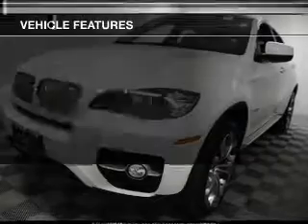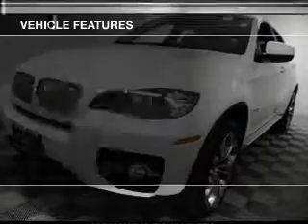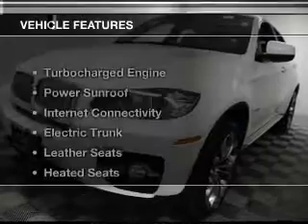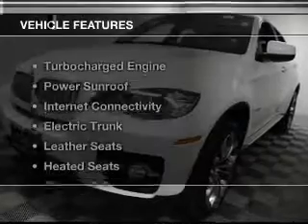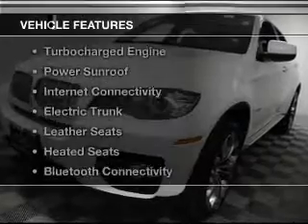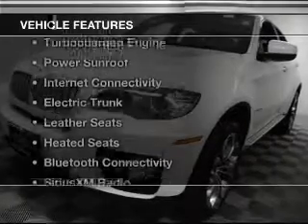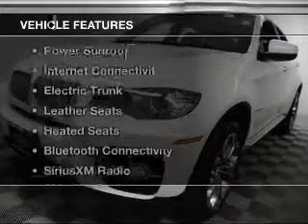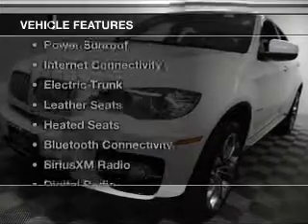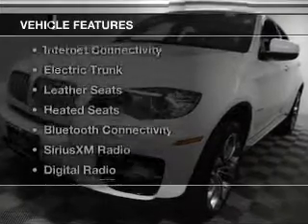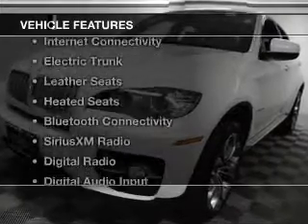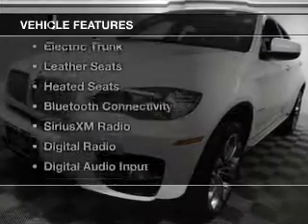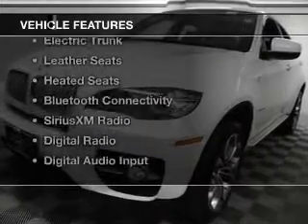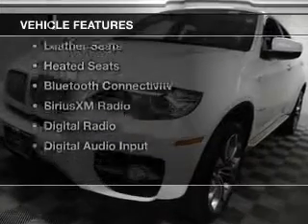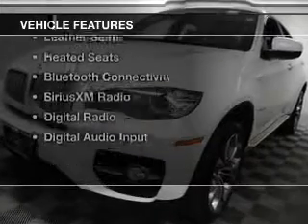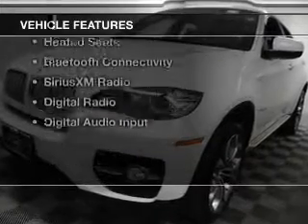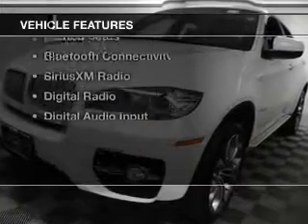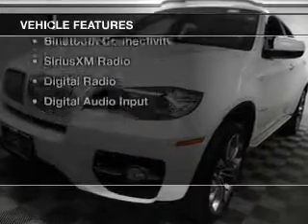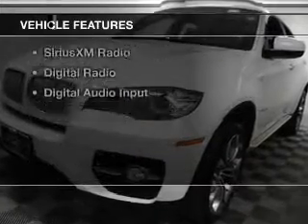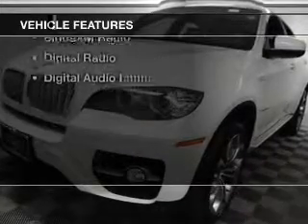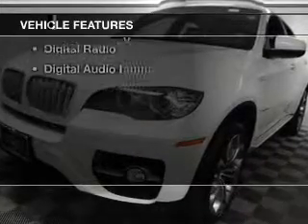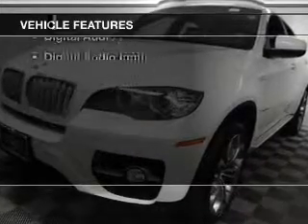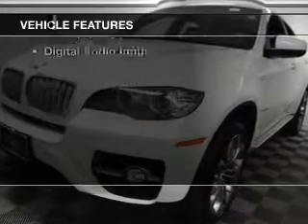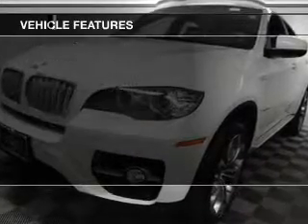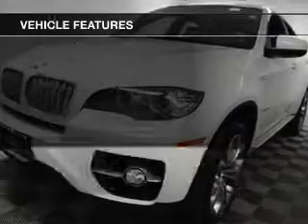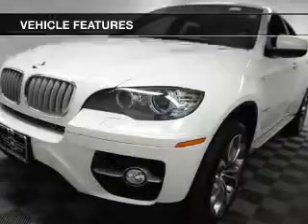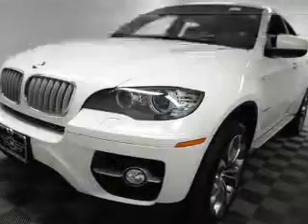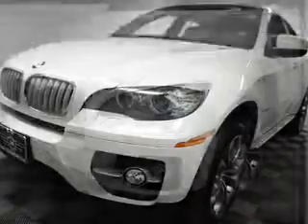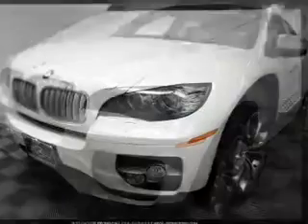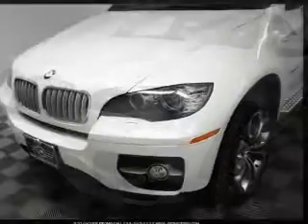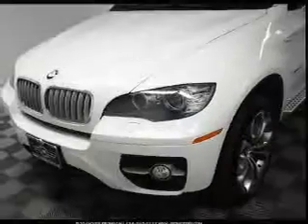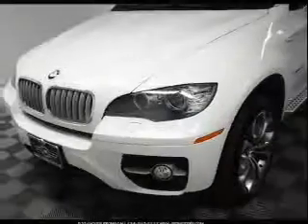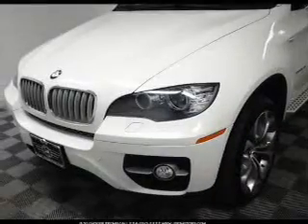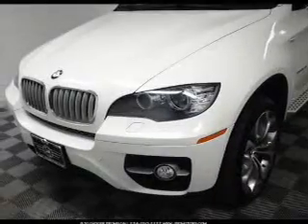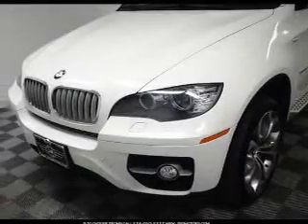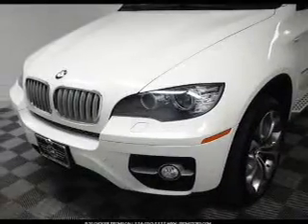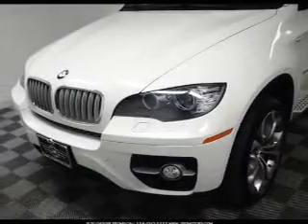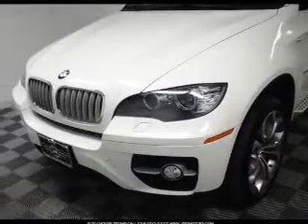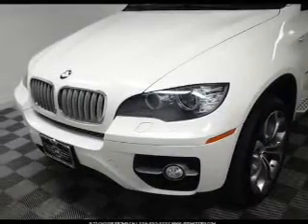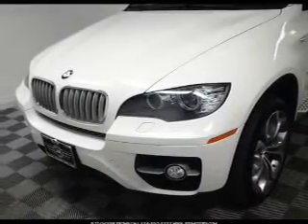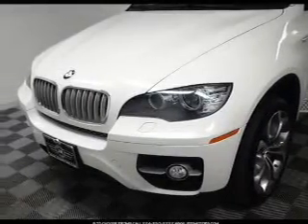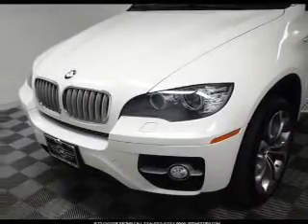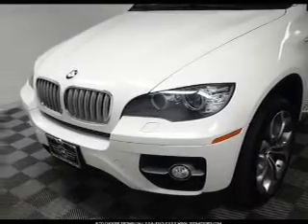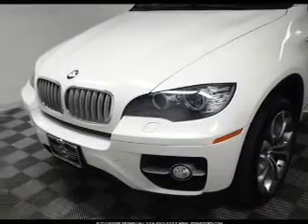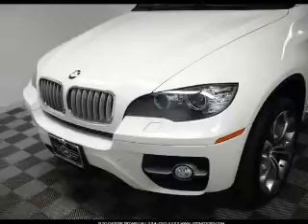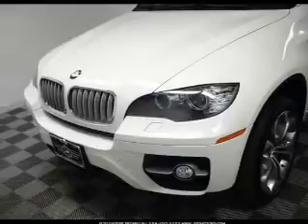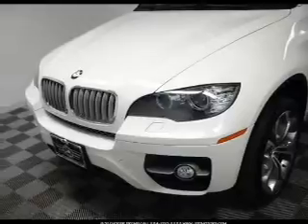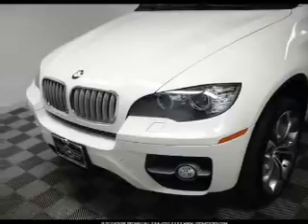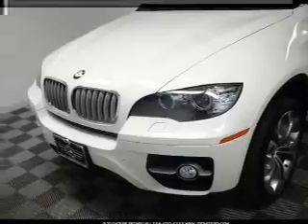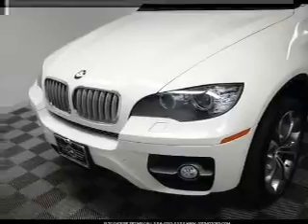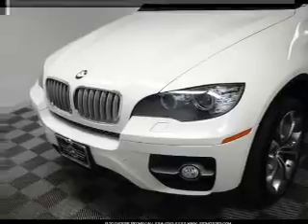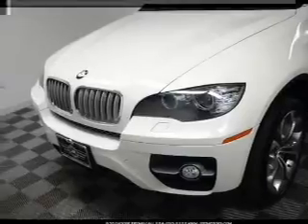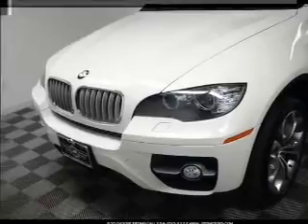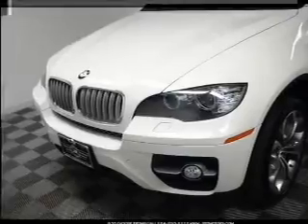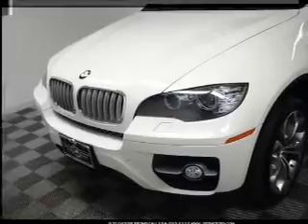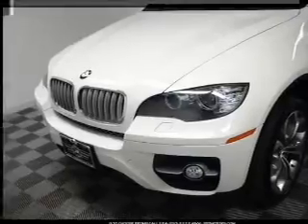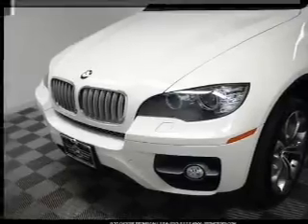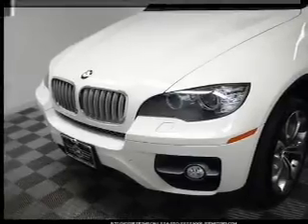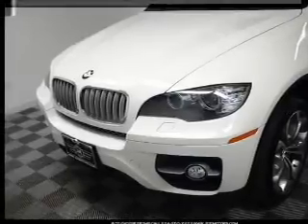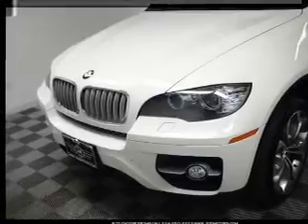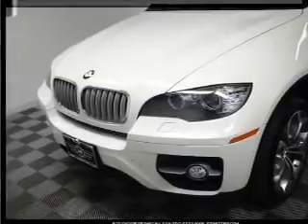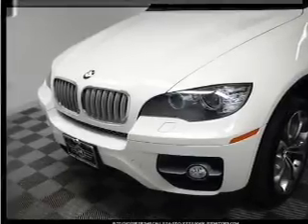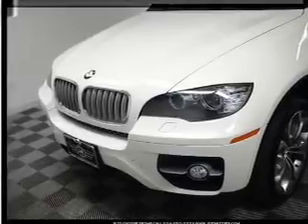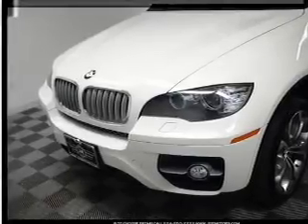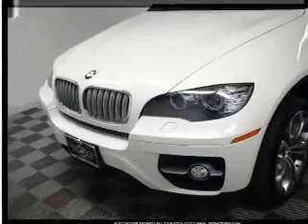The features include a turbocharger, a power sunroof, internet connectivity, electric trunk, and leather seats.